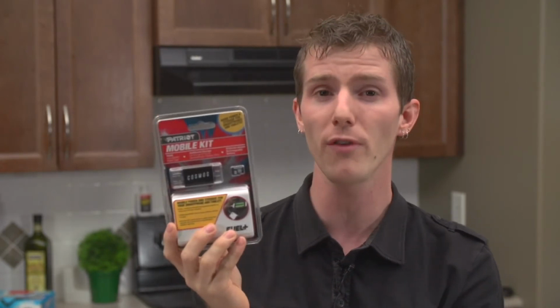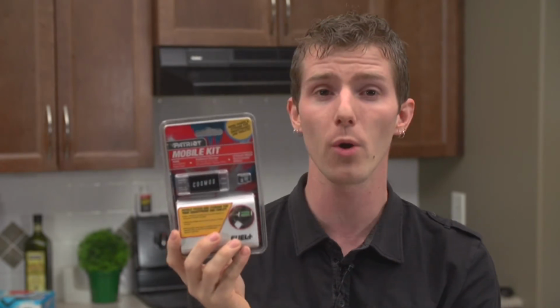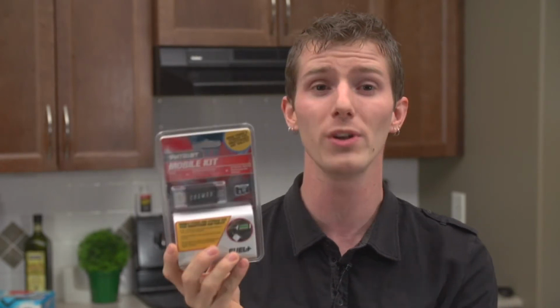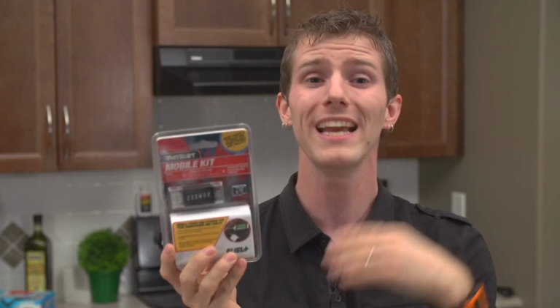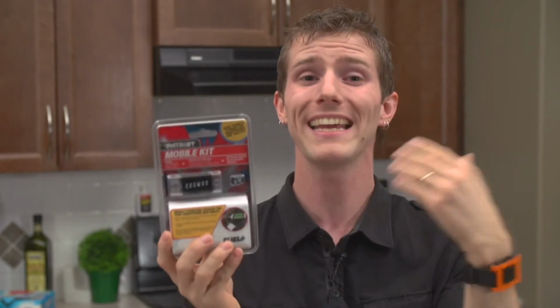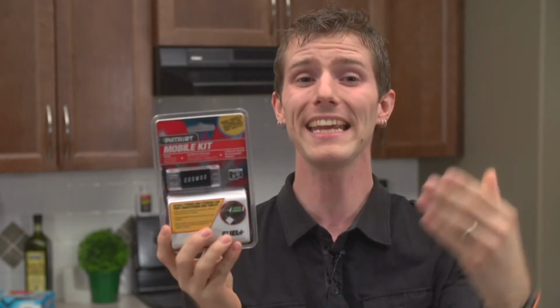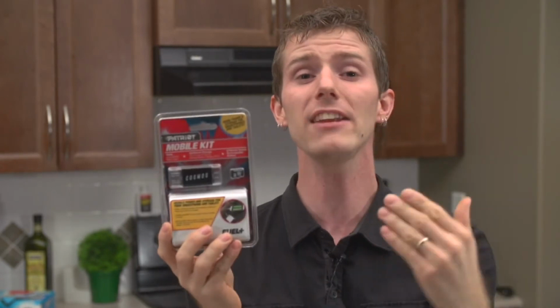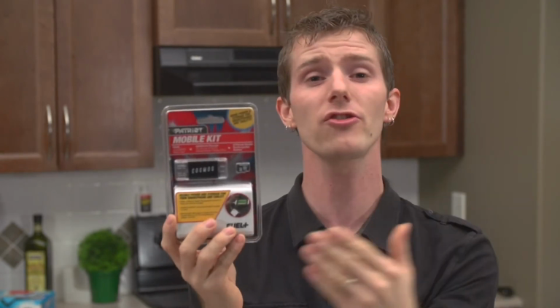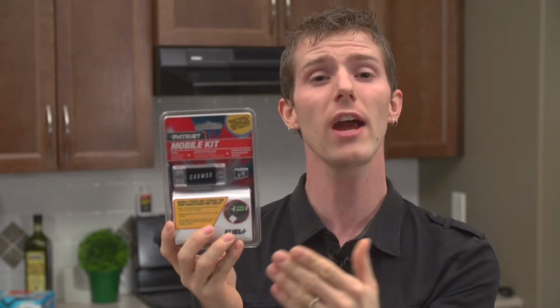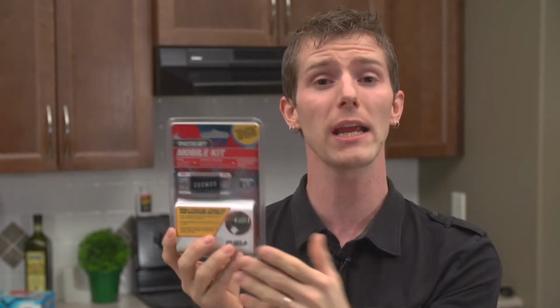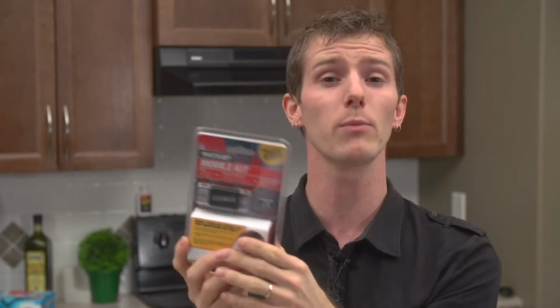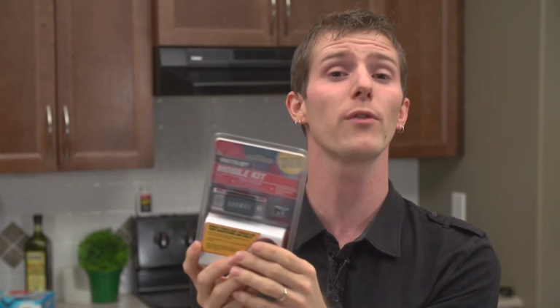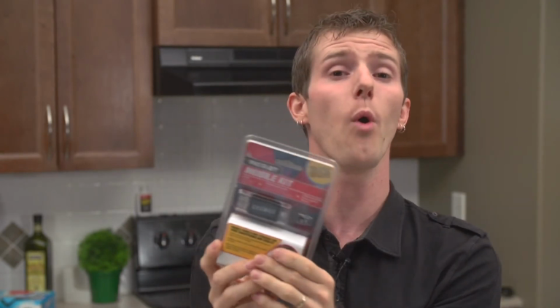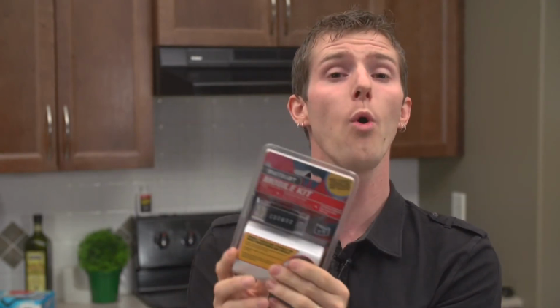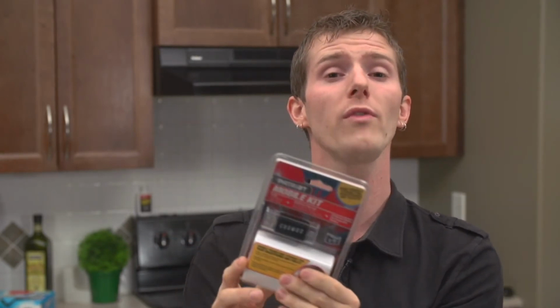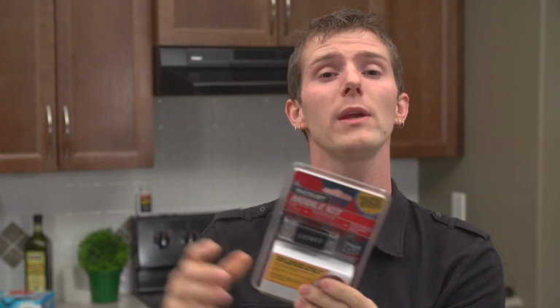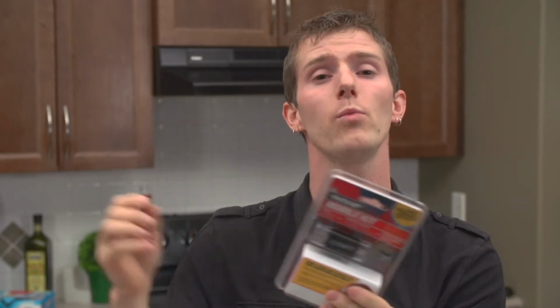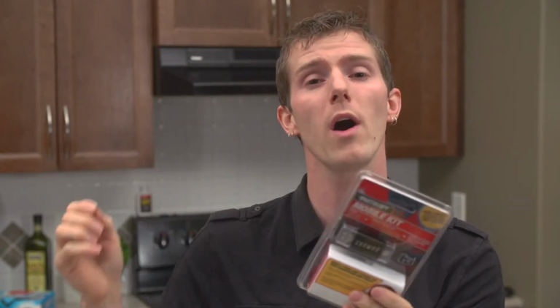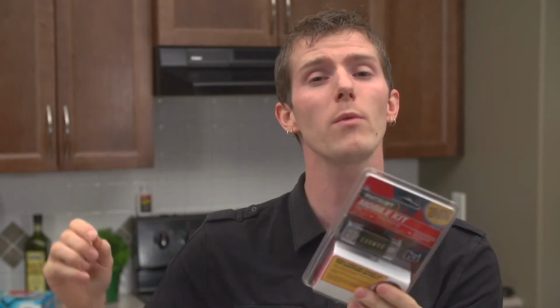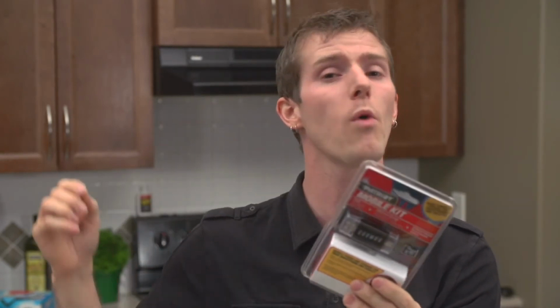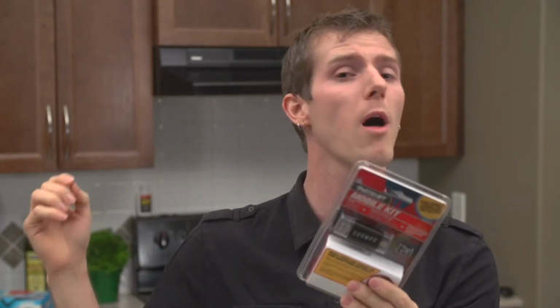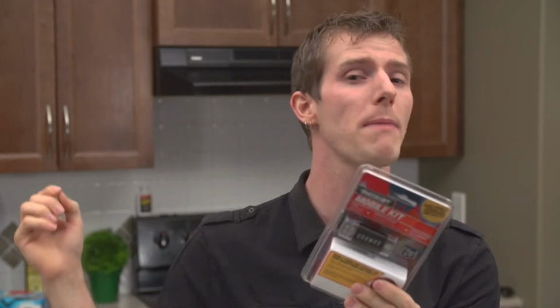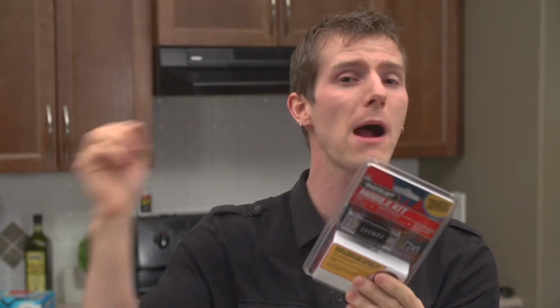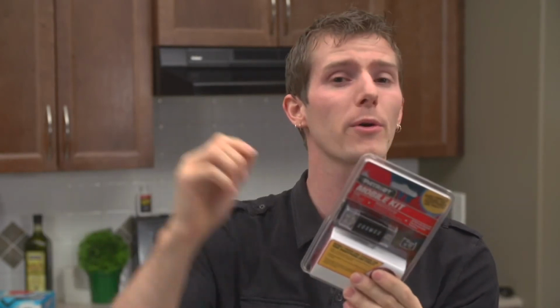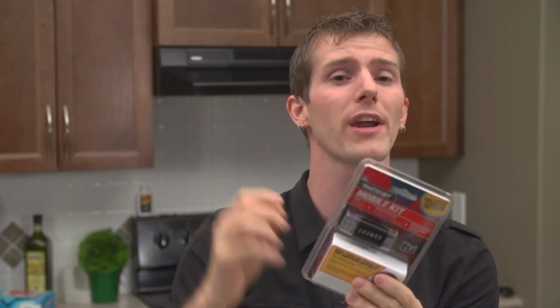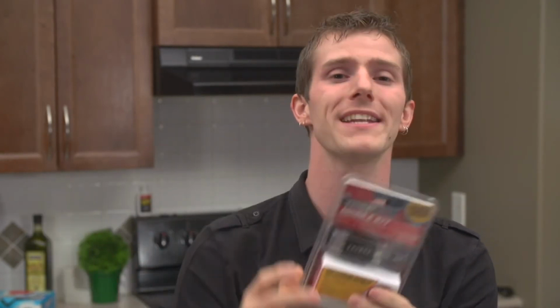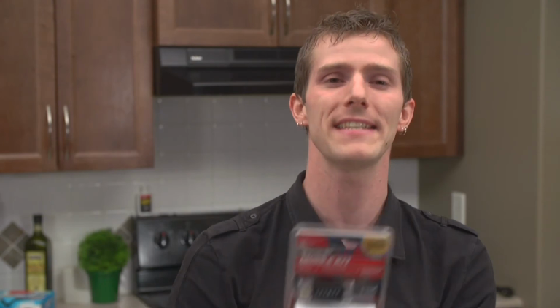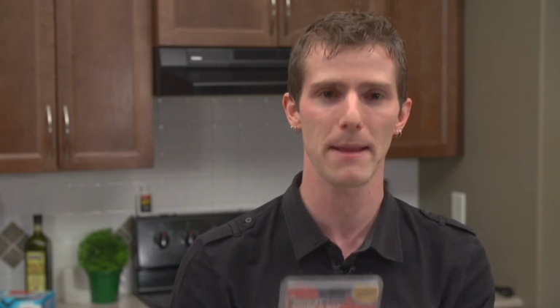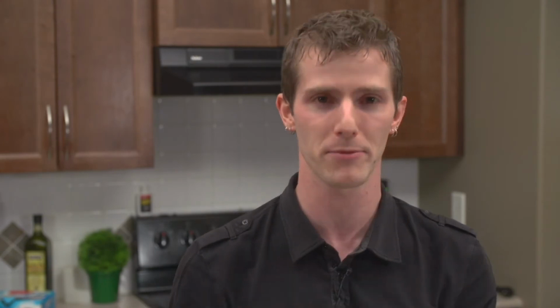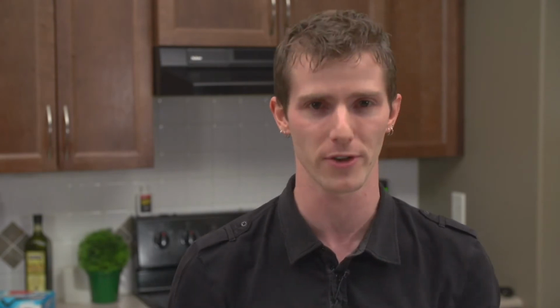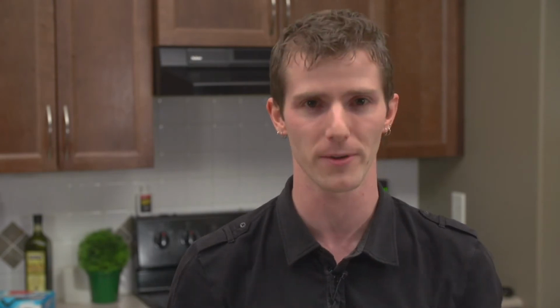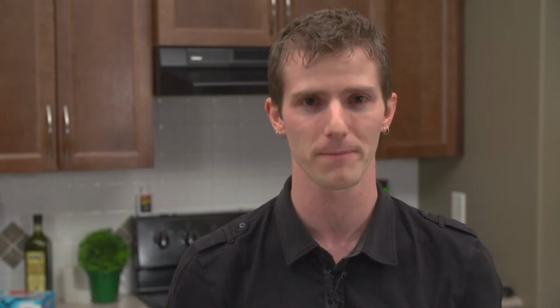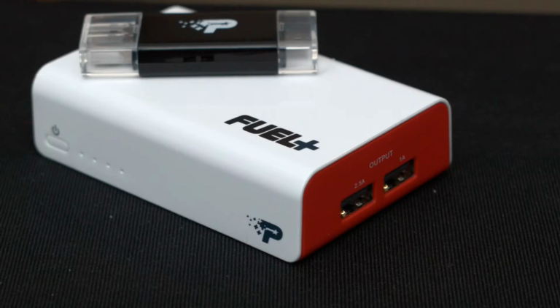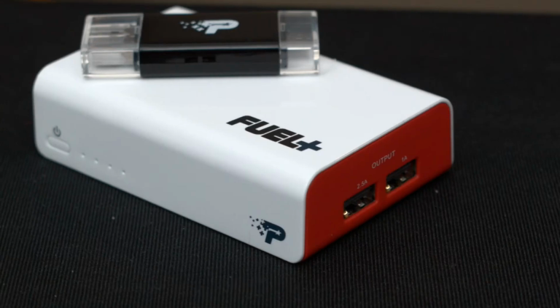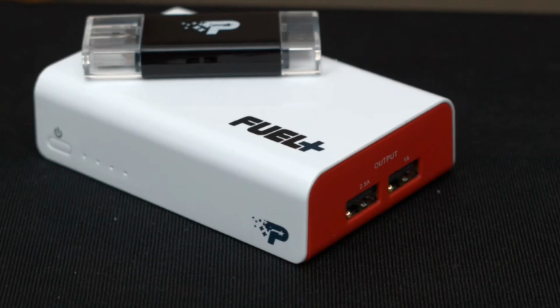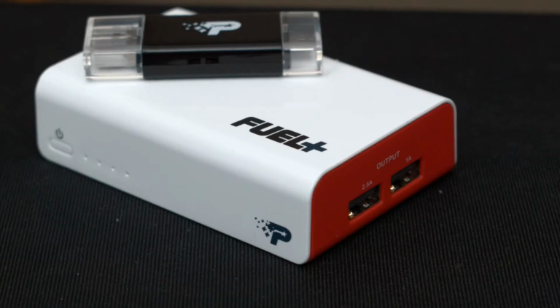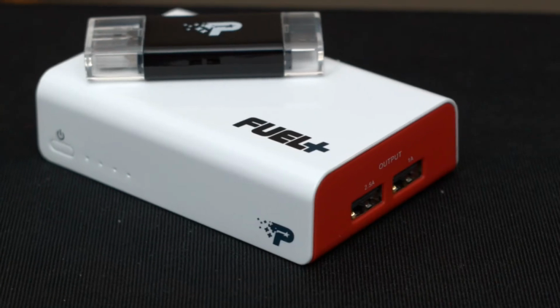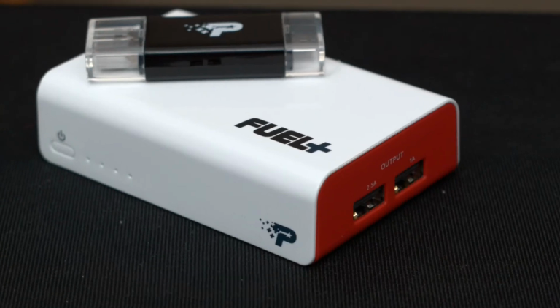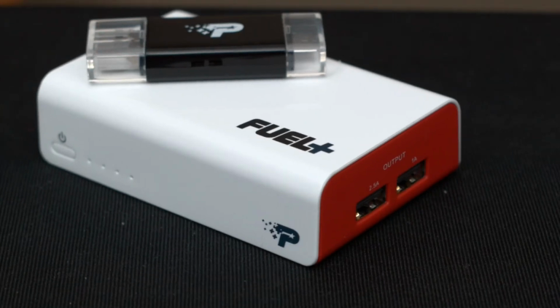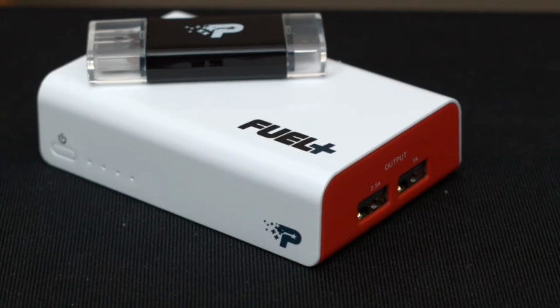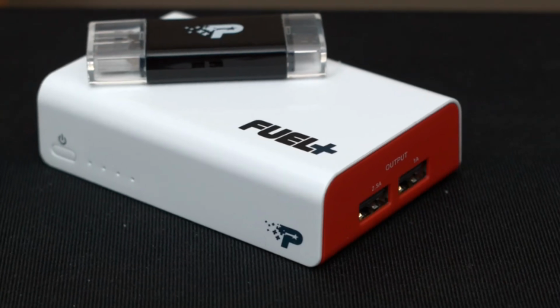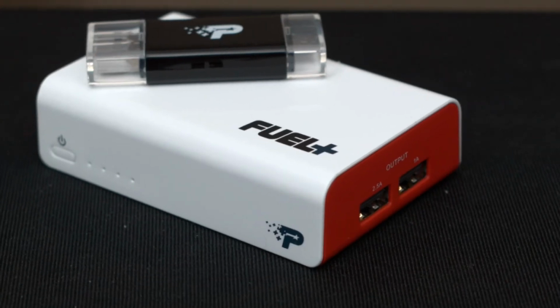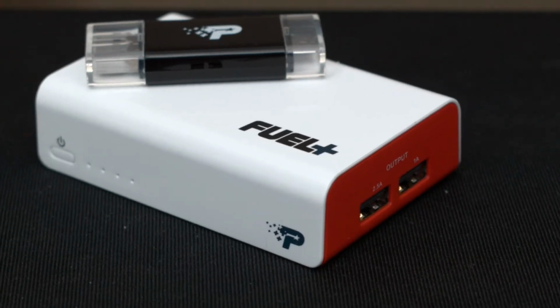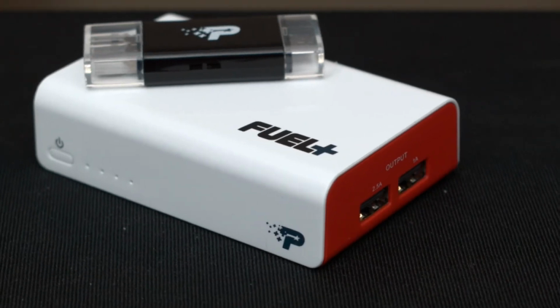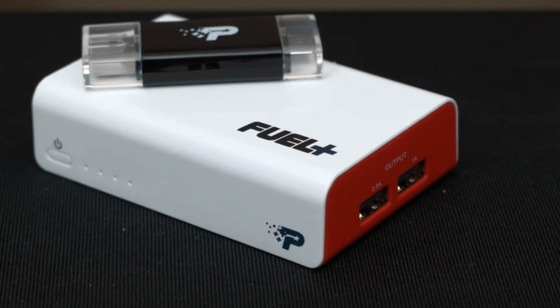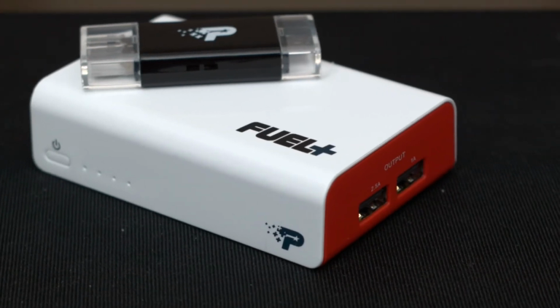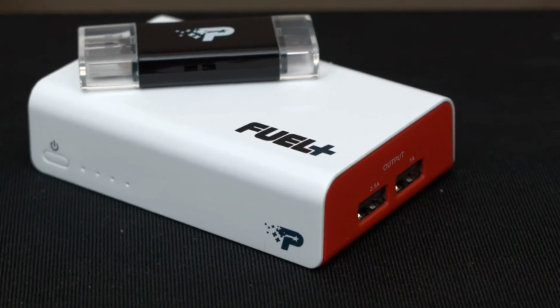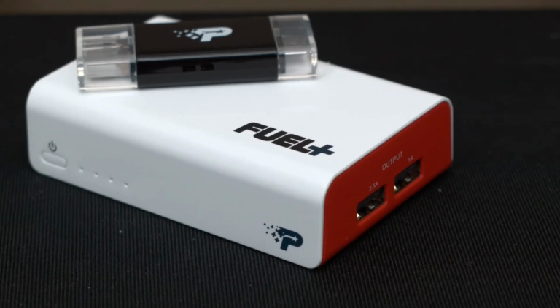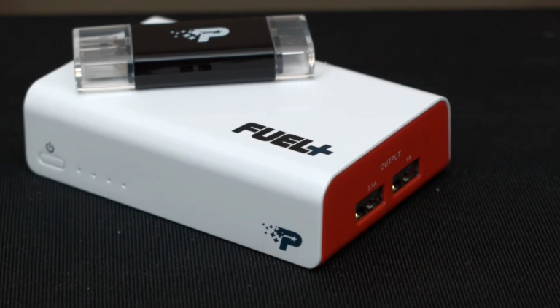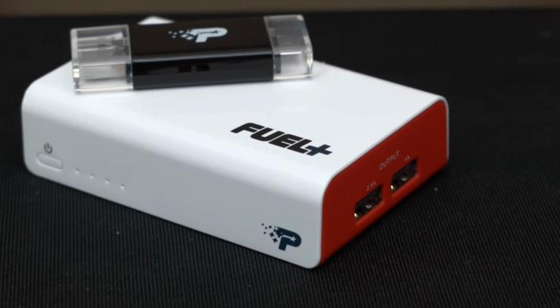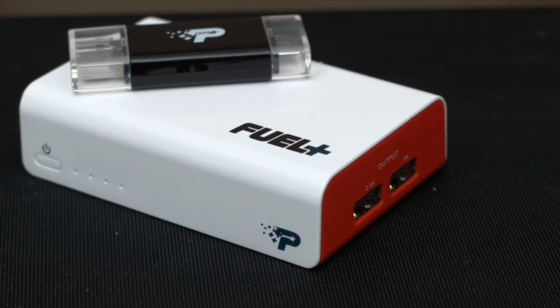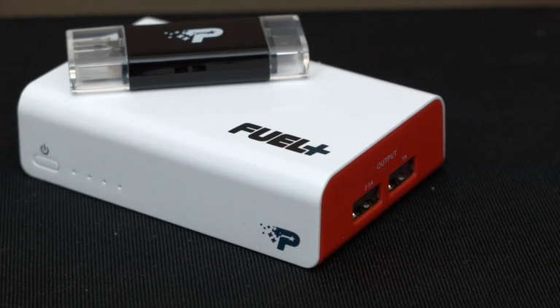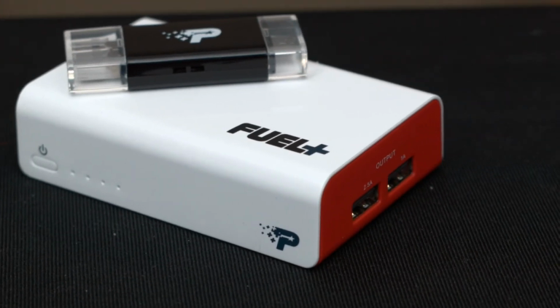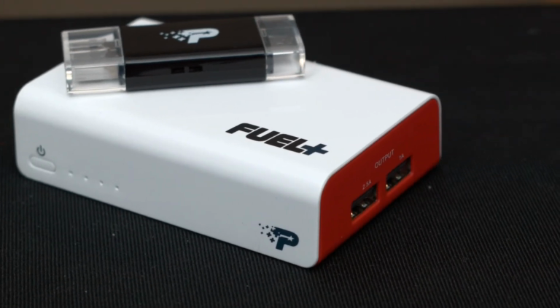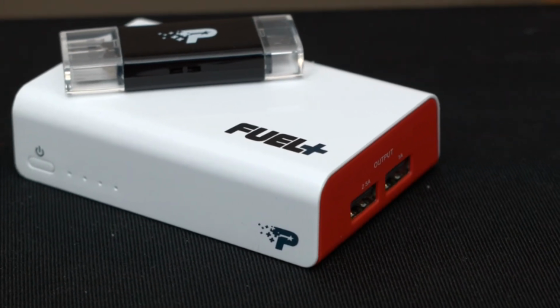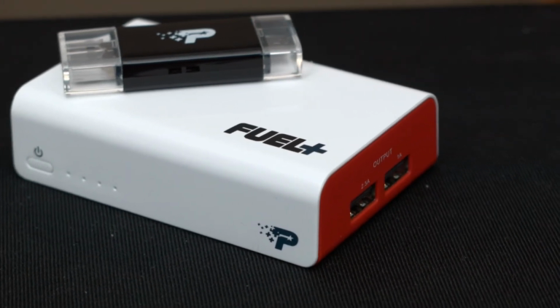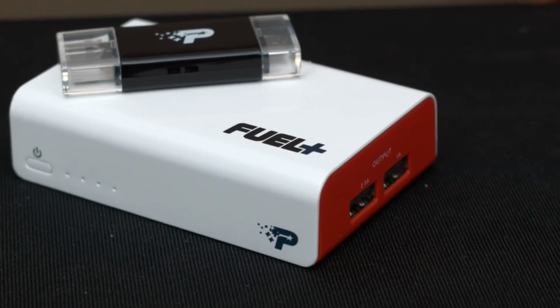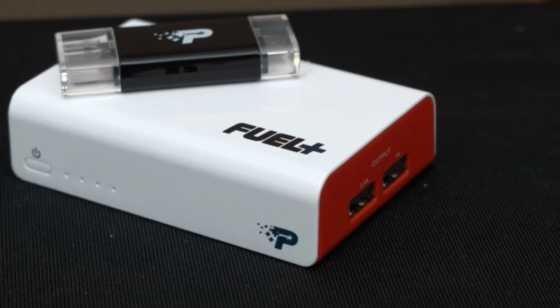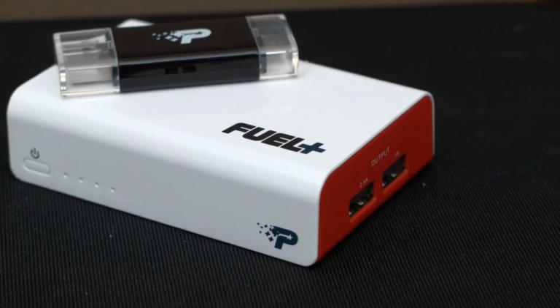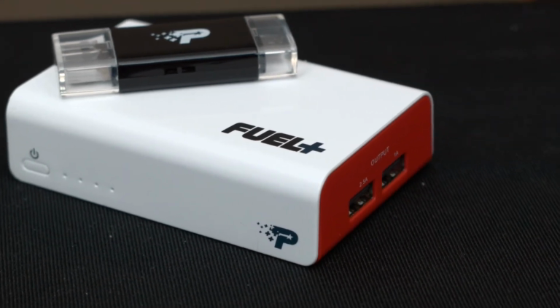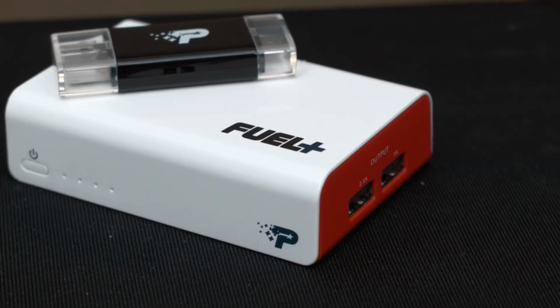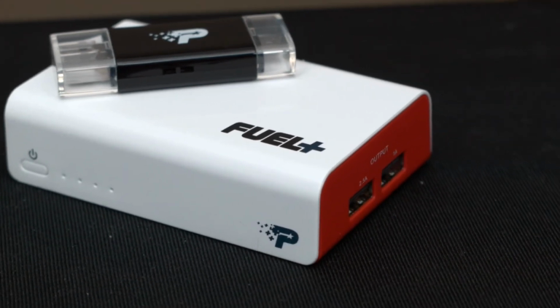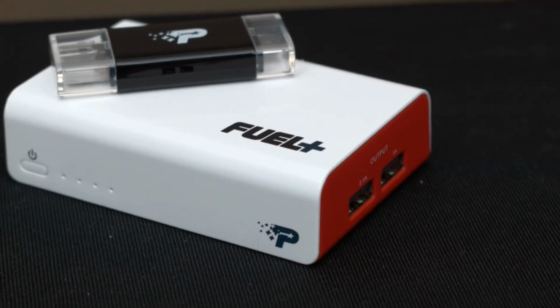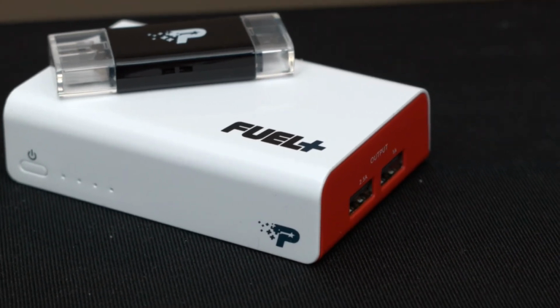Its pass-through feature also allows you to charge the Fuel Plus at the same time as your phone each night with only one wall power adapter.